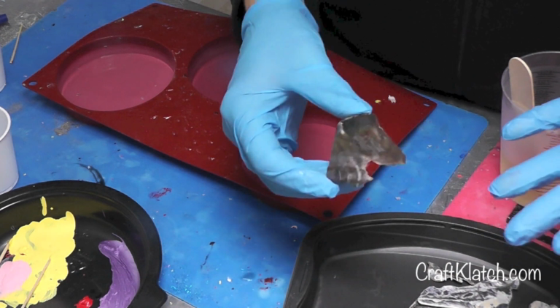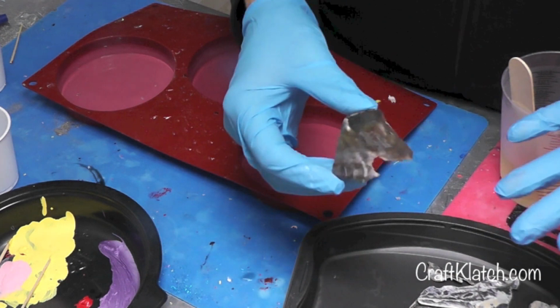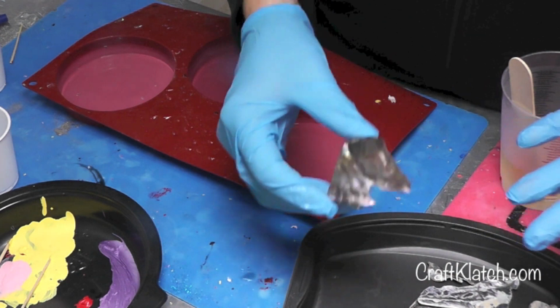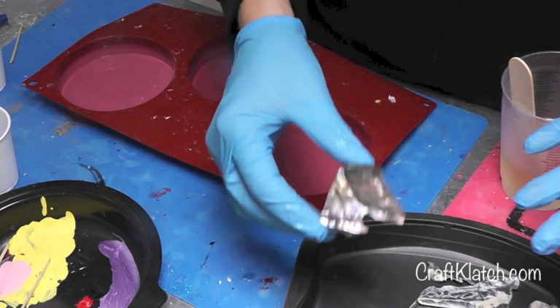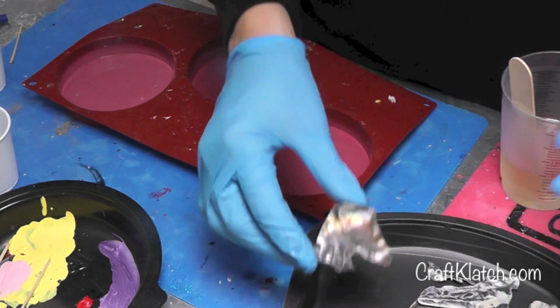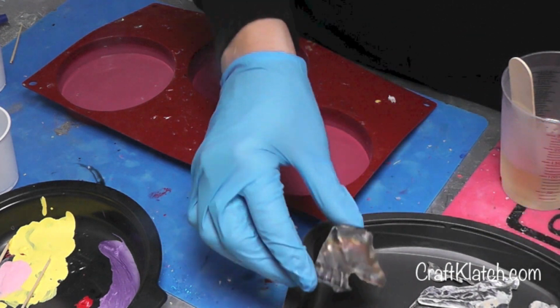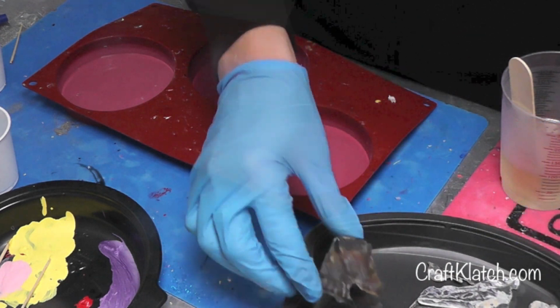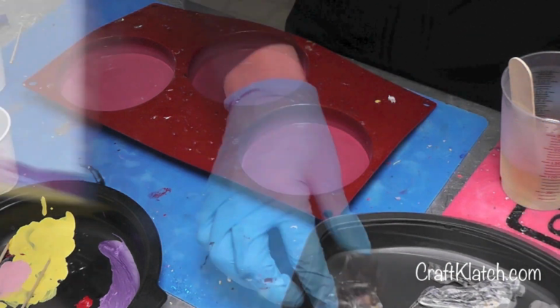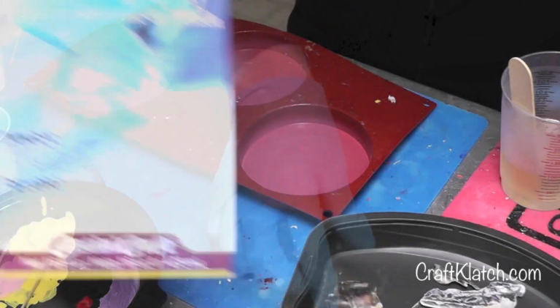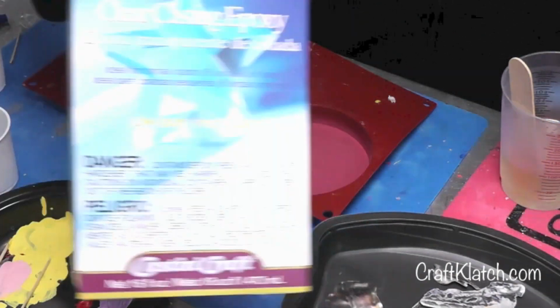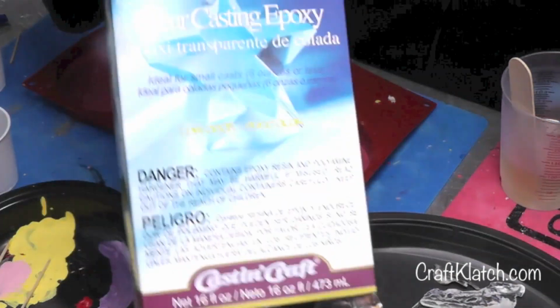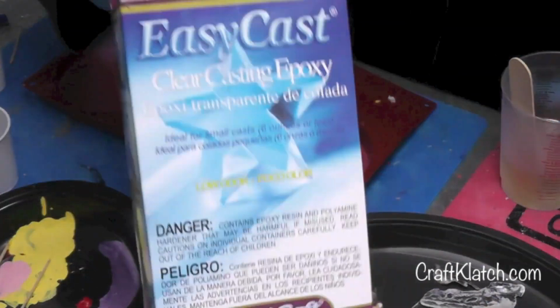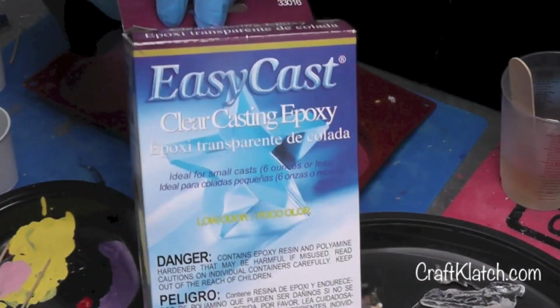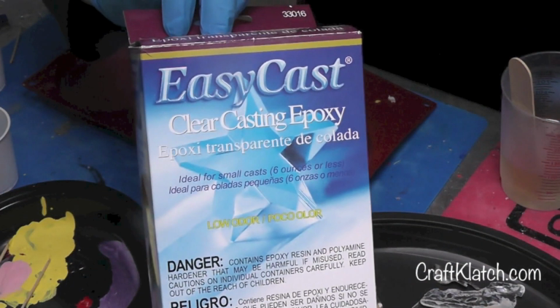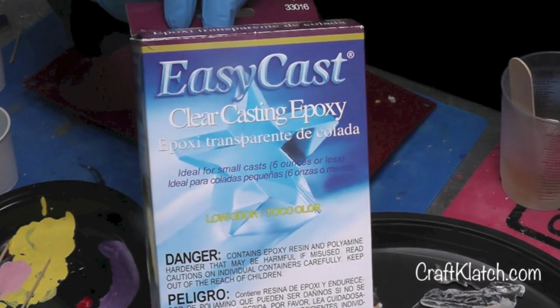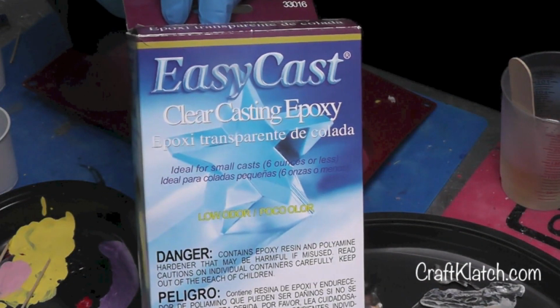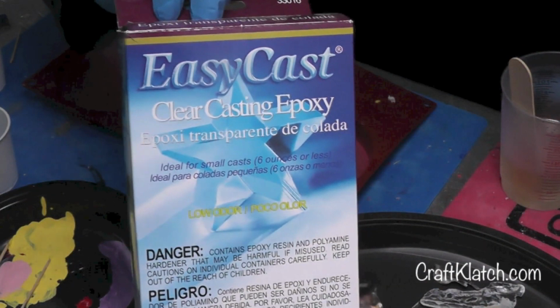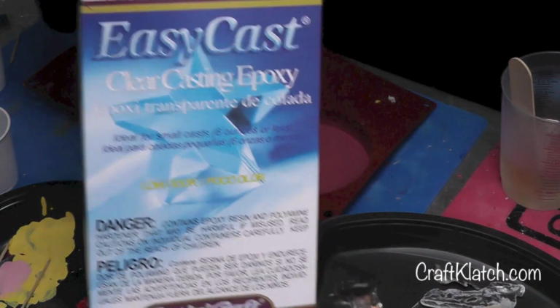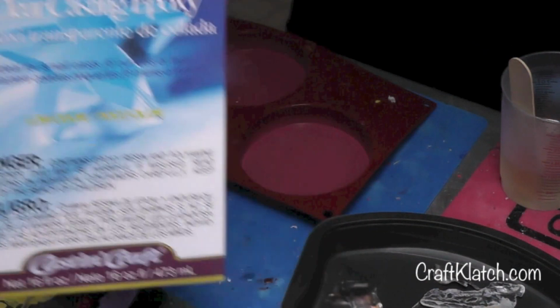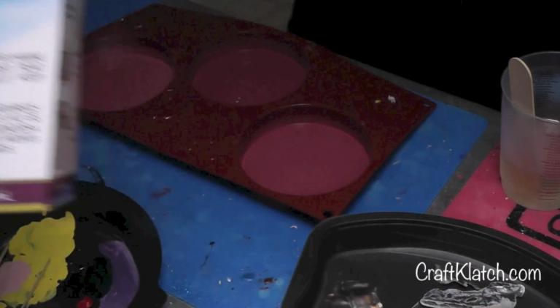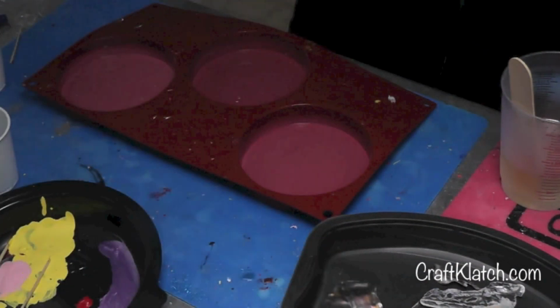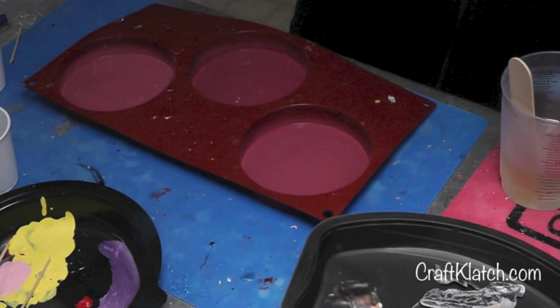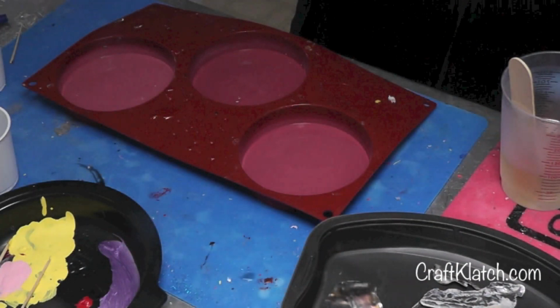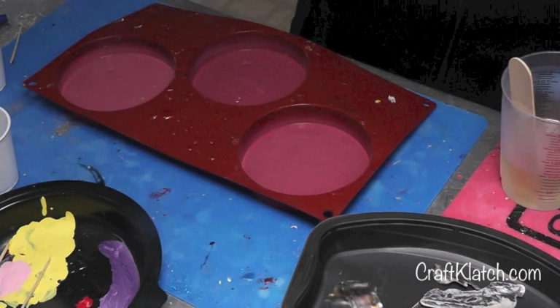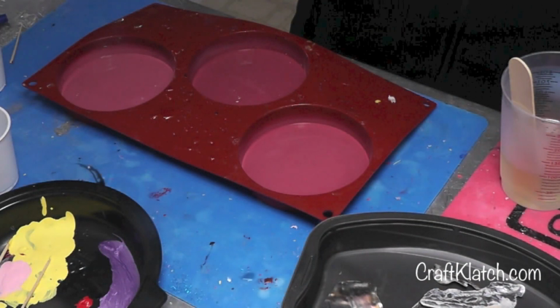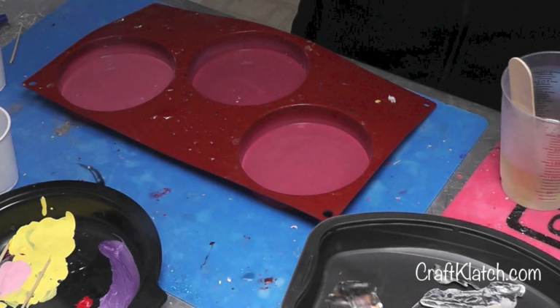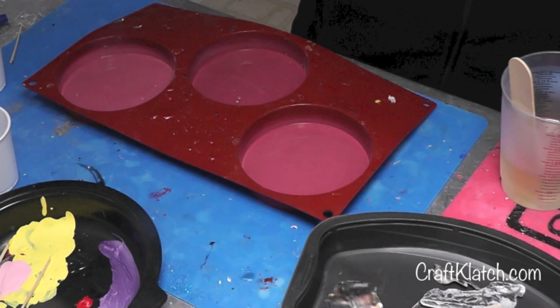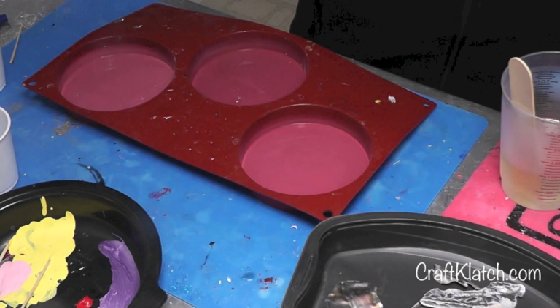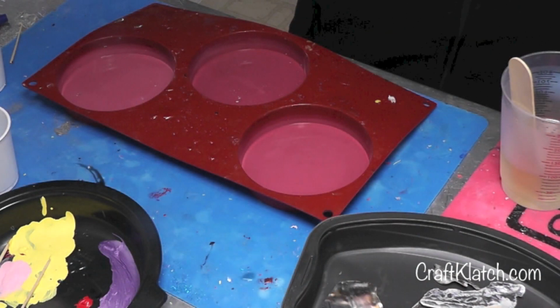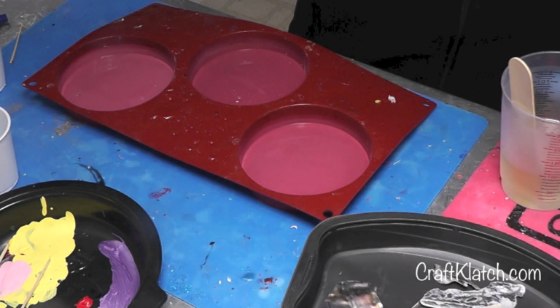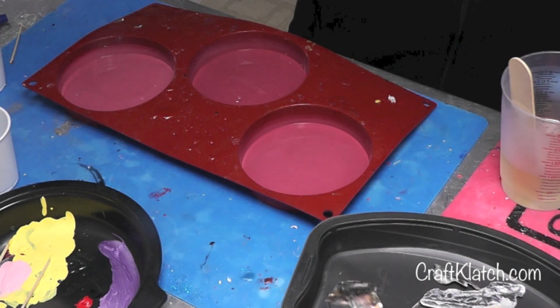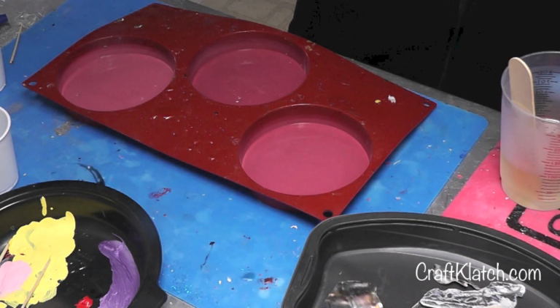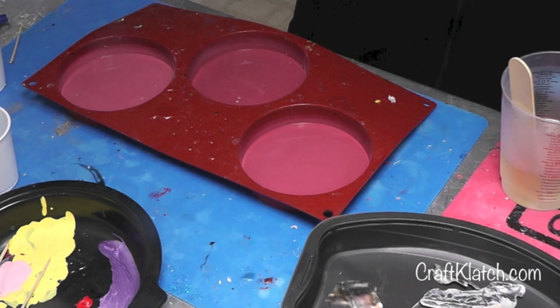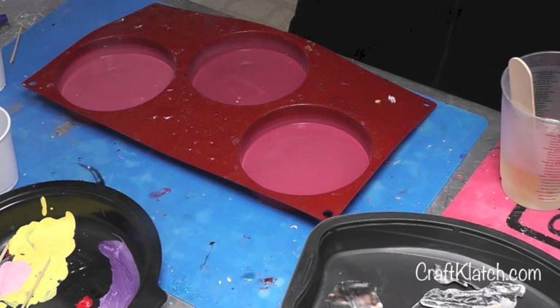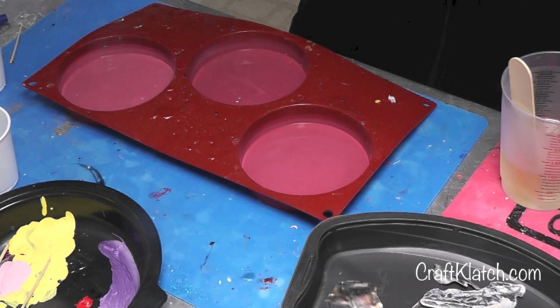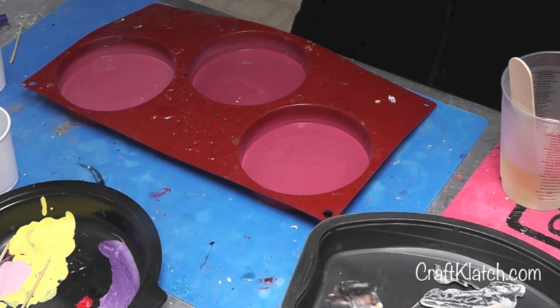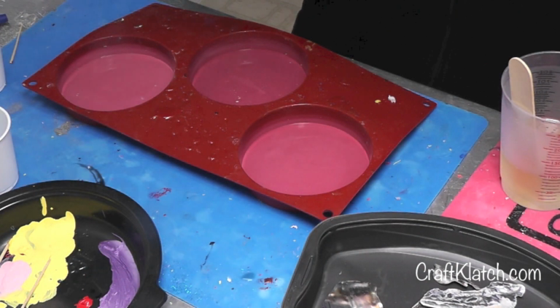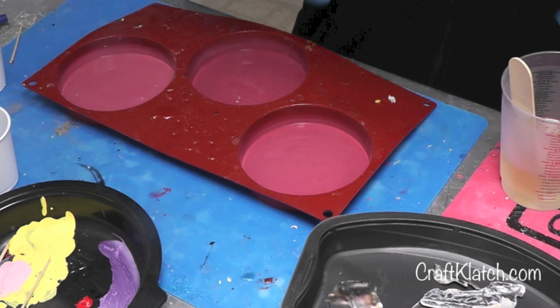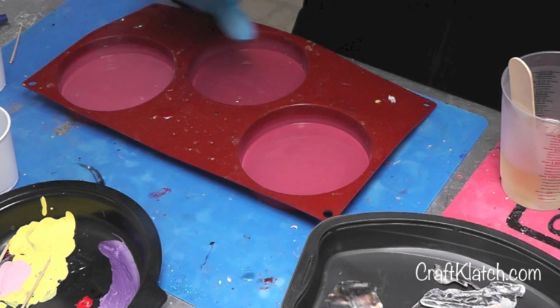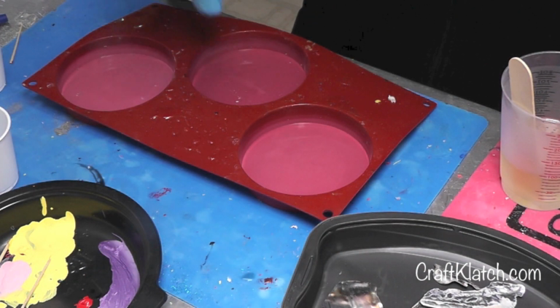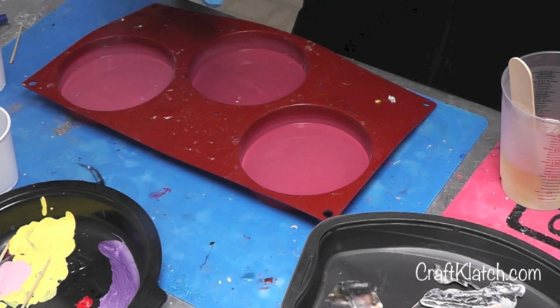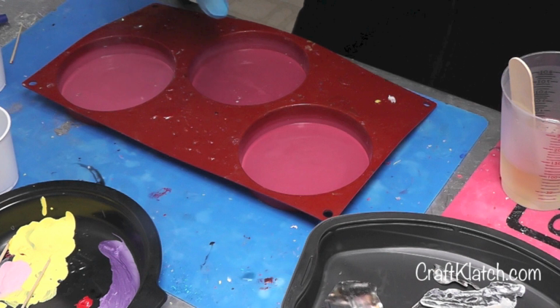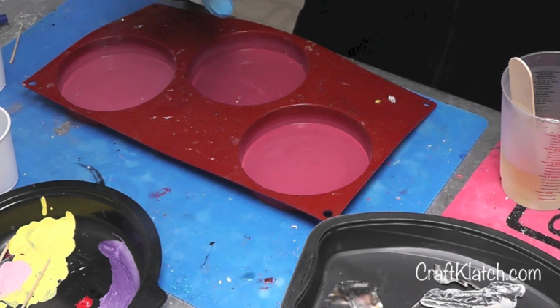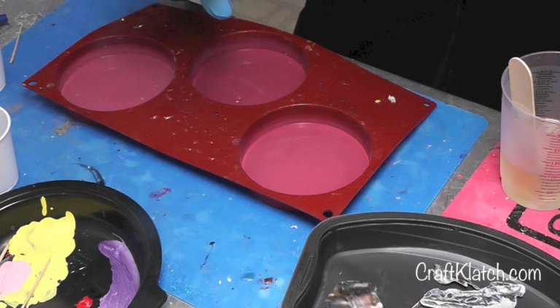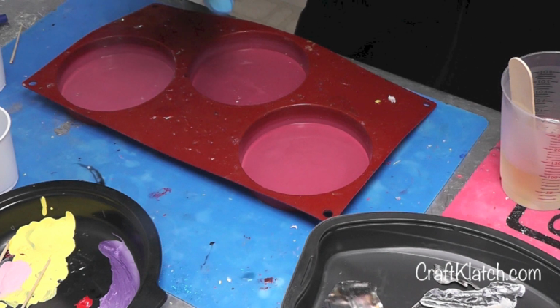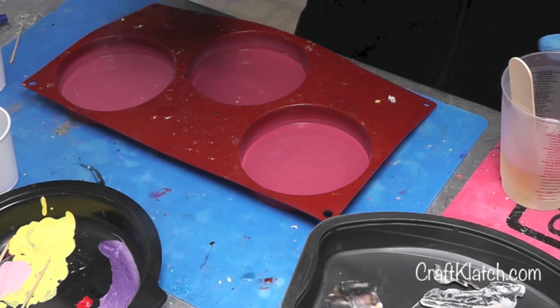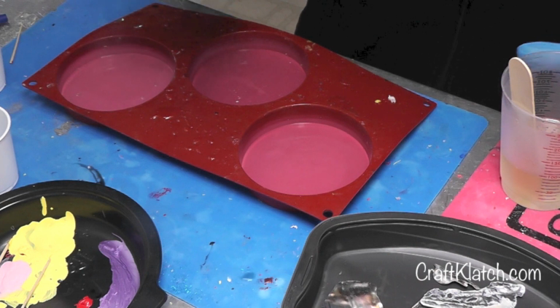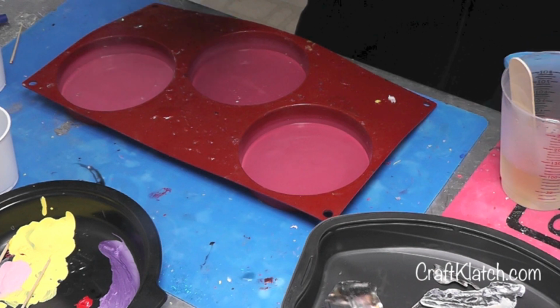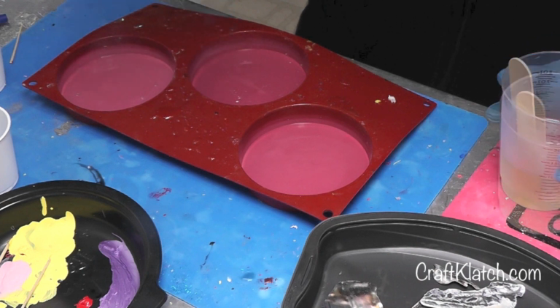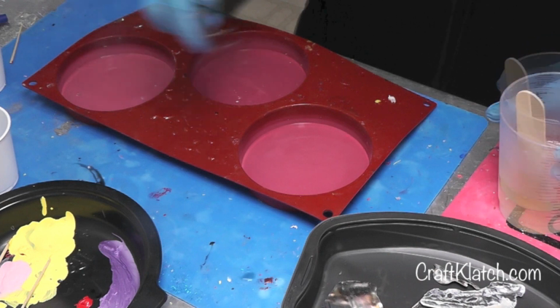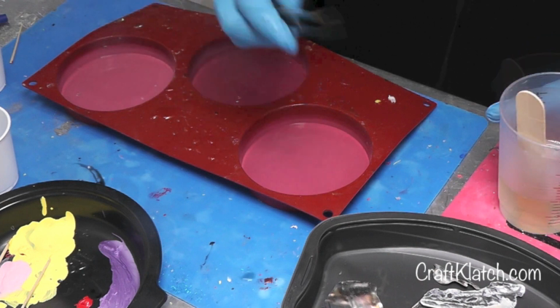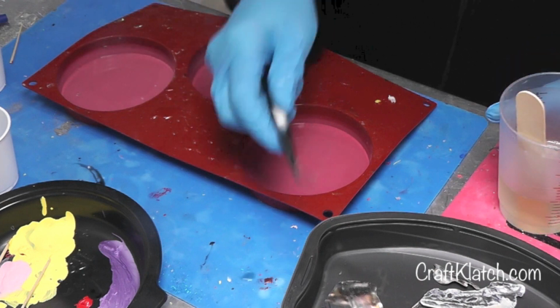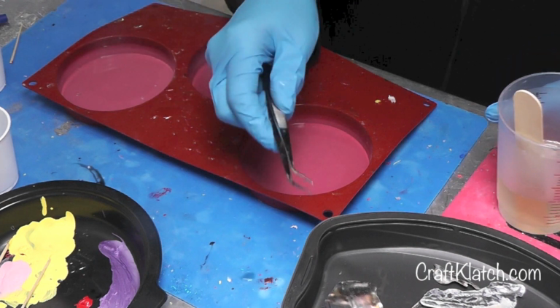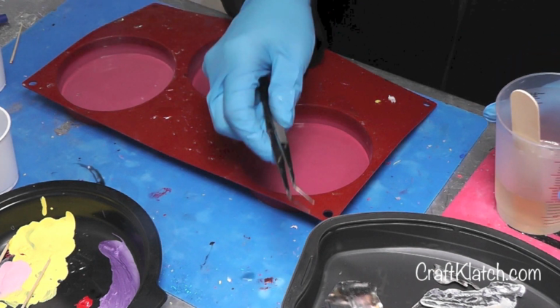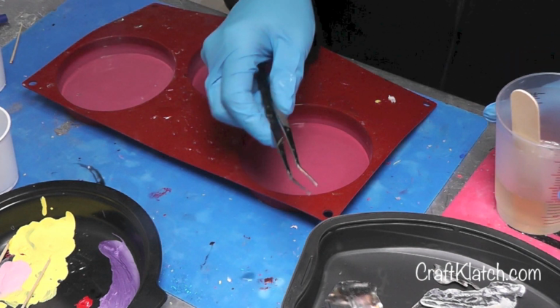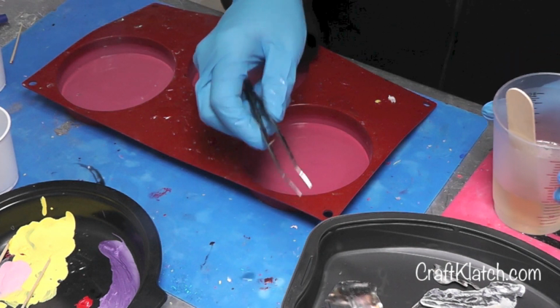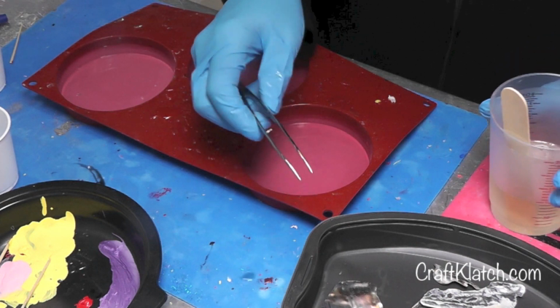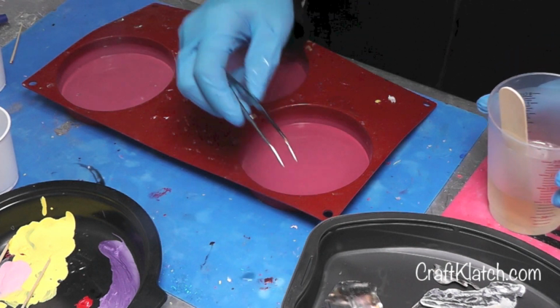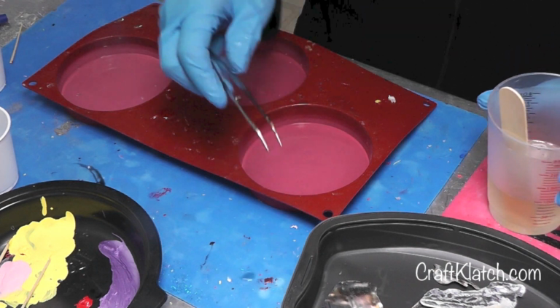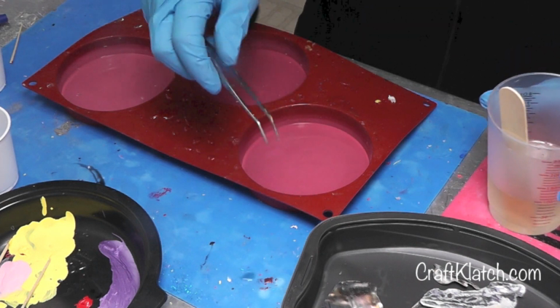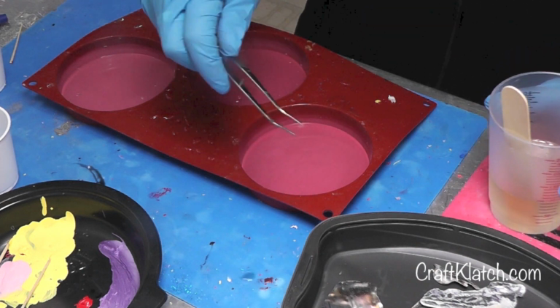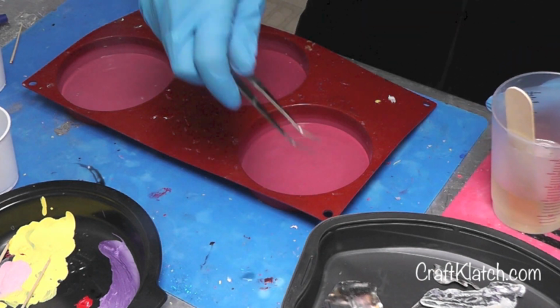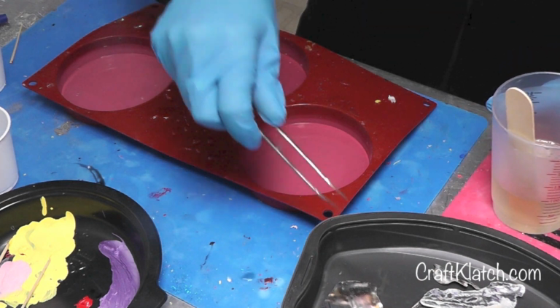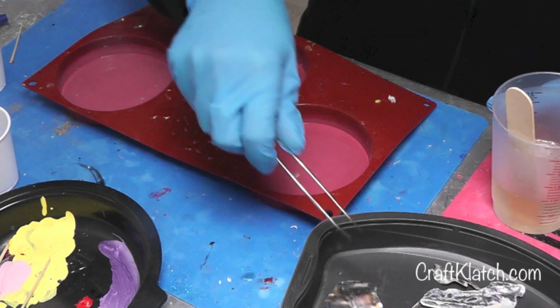I thought maybe resin could help bring out that pretty color again, so I thought I would try it in a coaster. I'm using the EasyCast — you can try the EnviroTex Lite; either one will work fine. And I have a pair of tweezers.